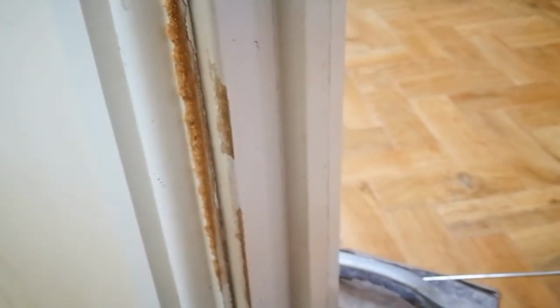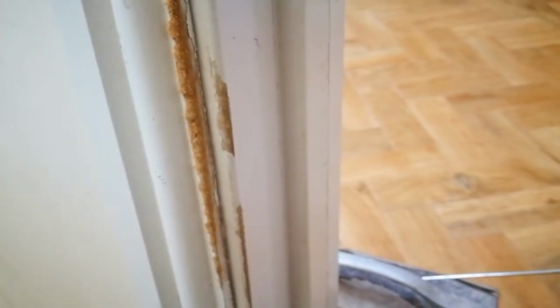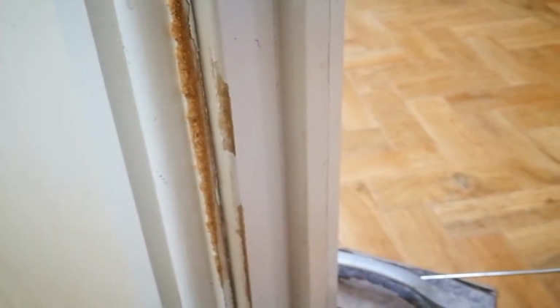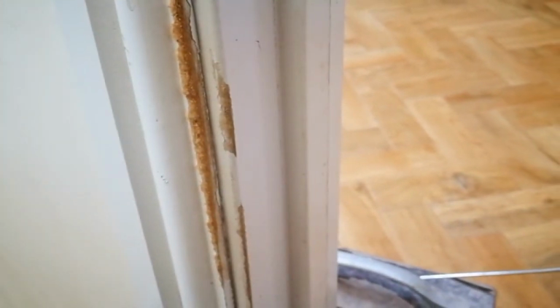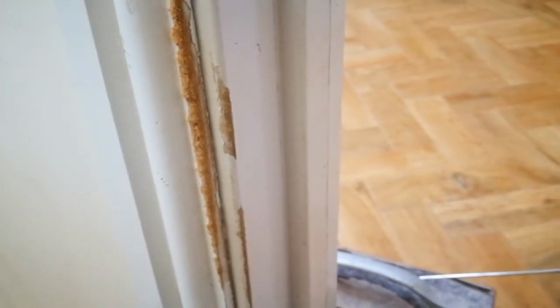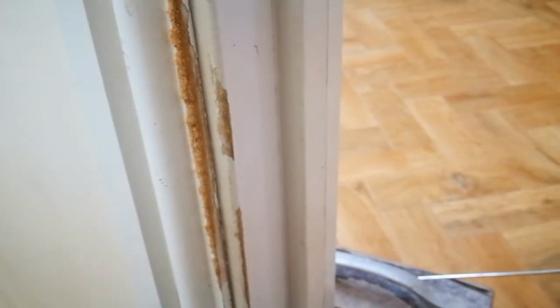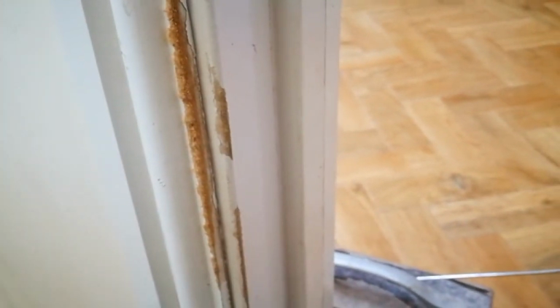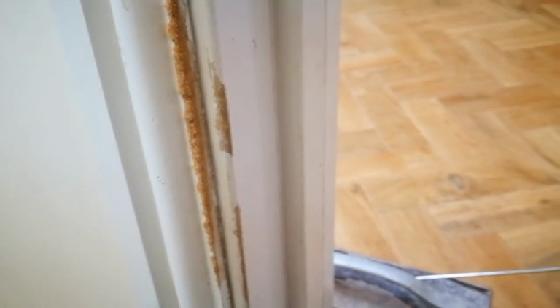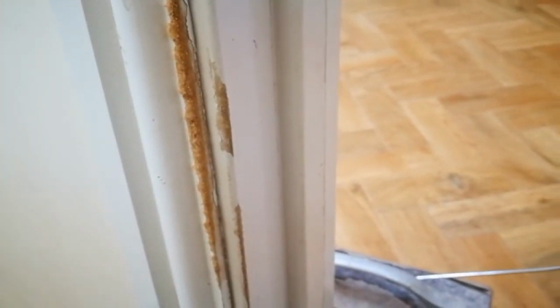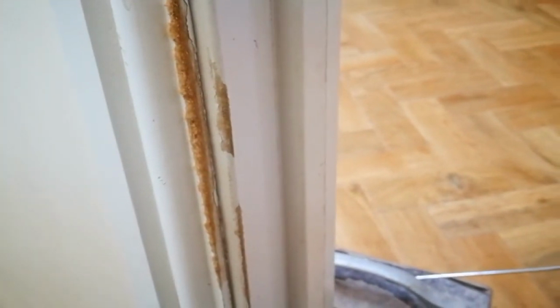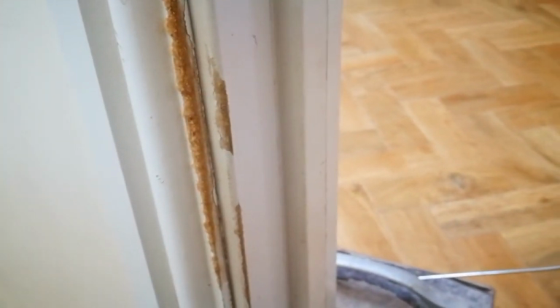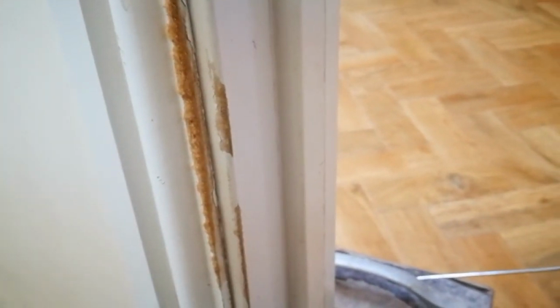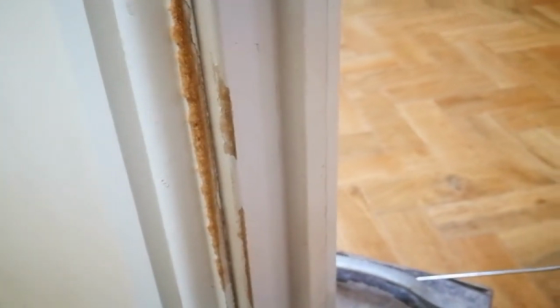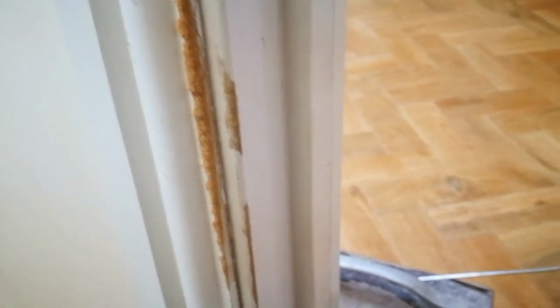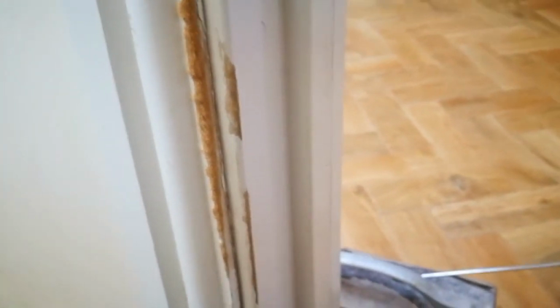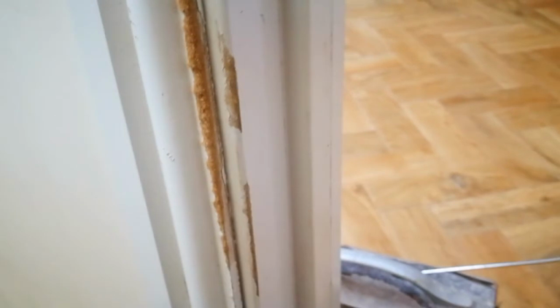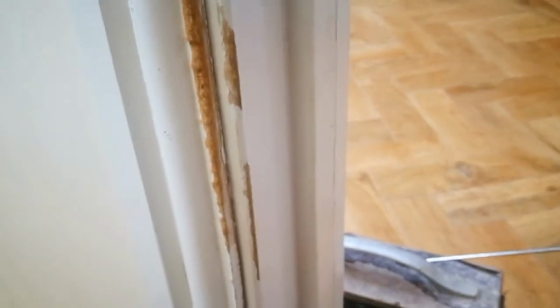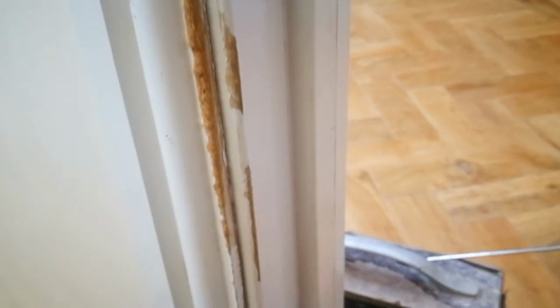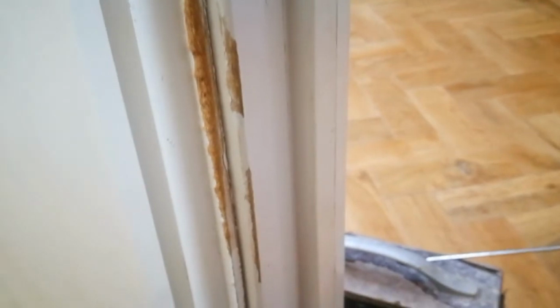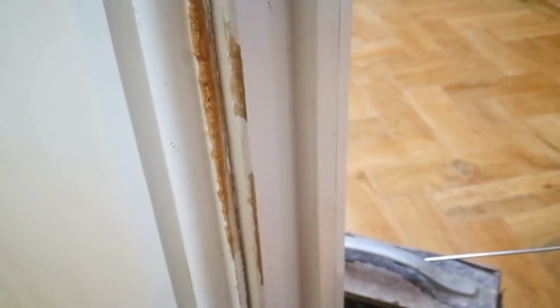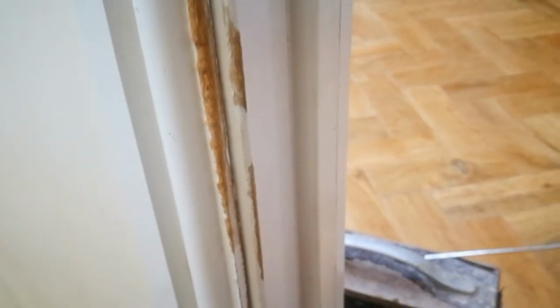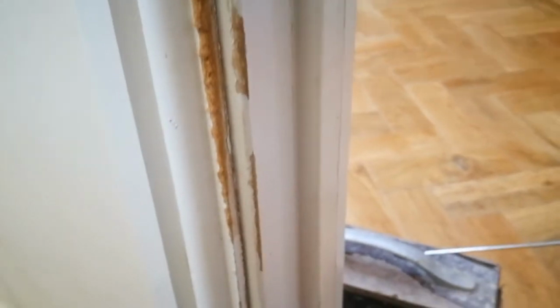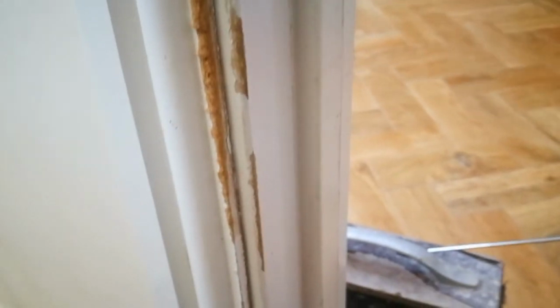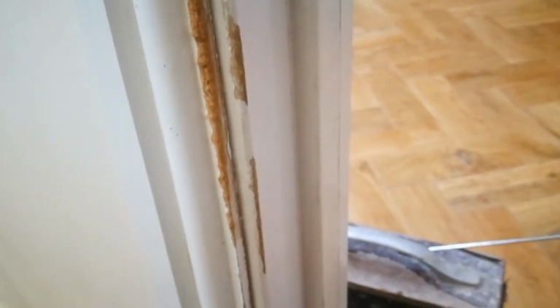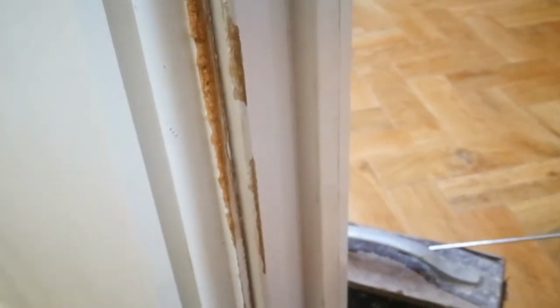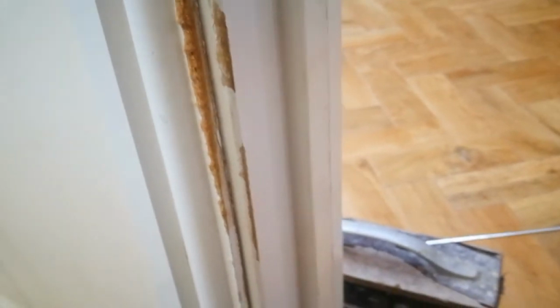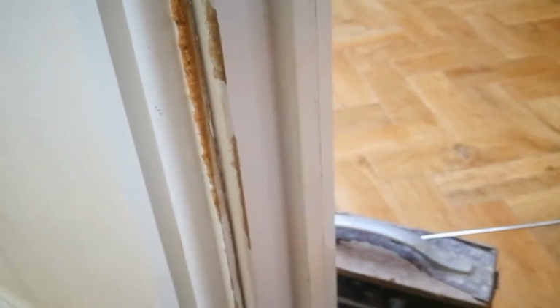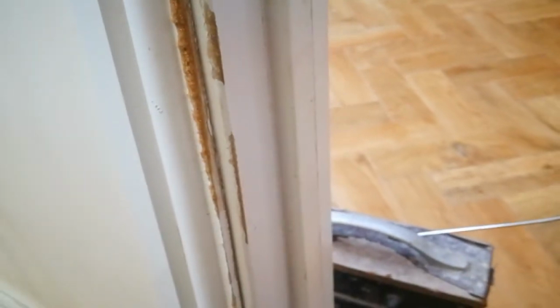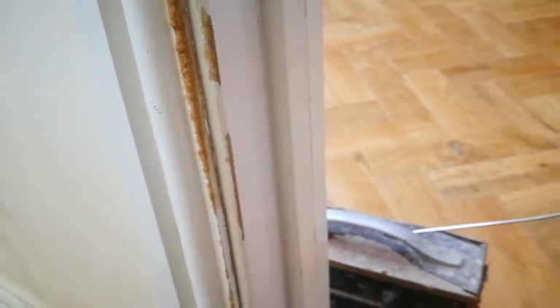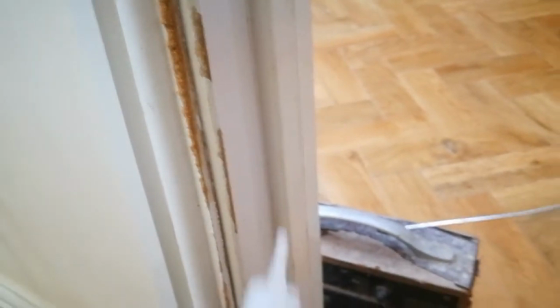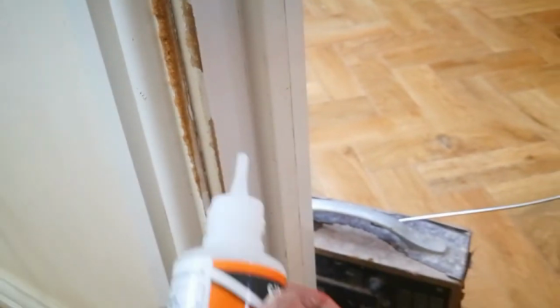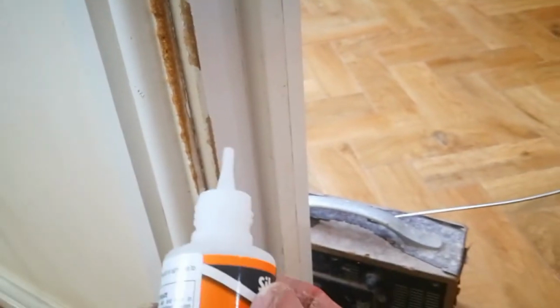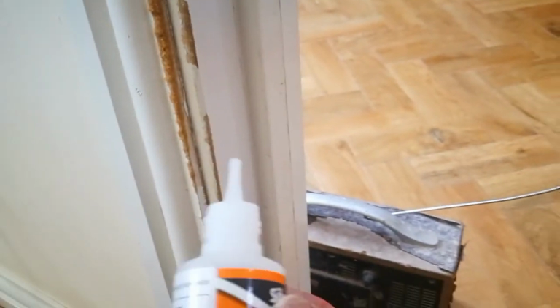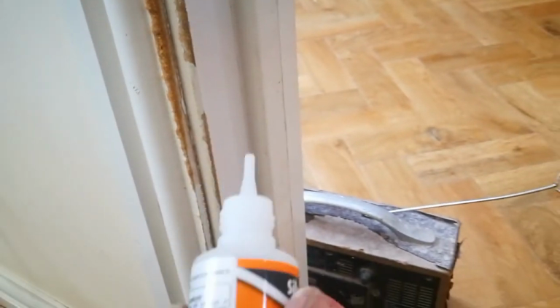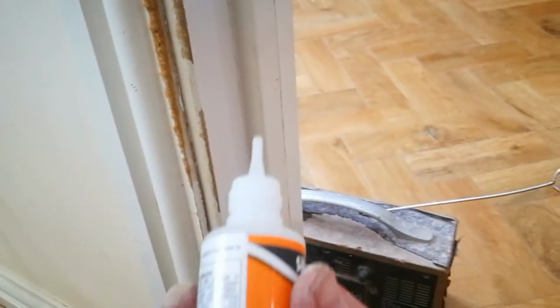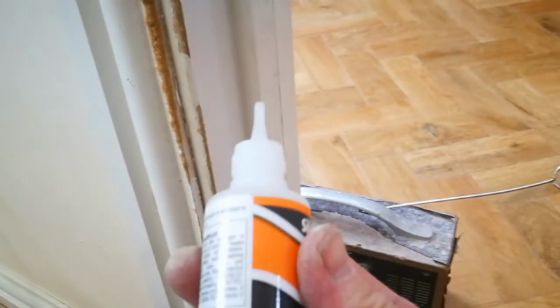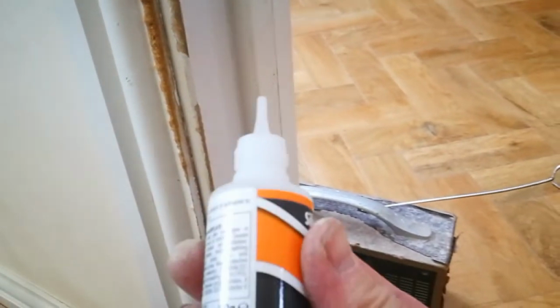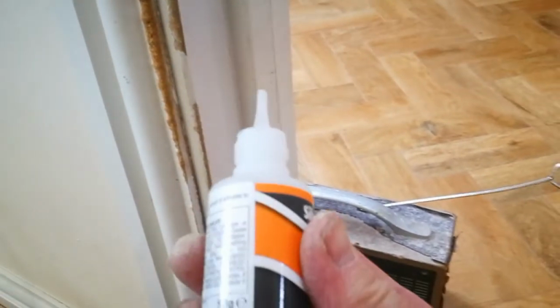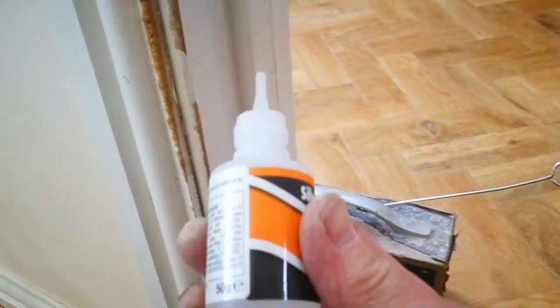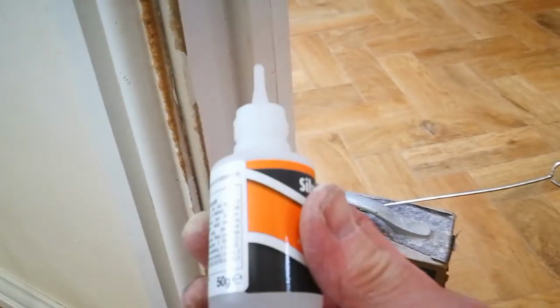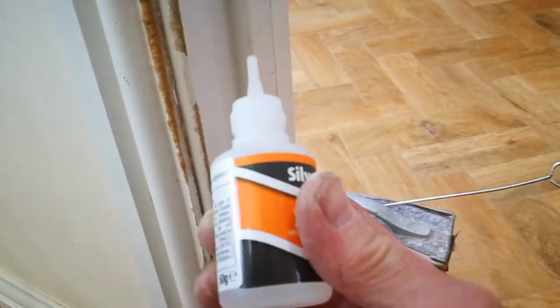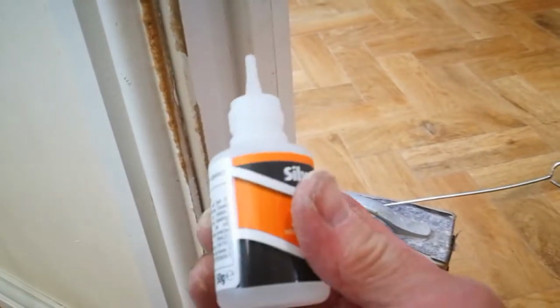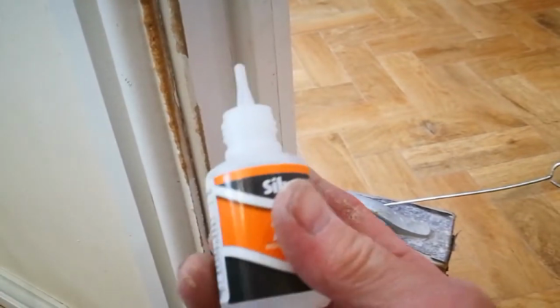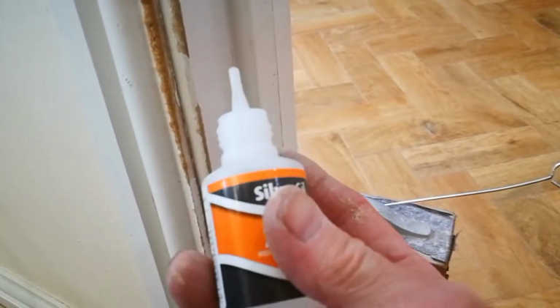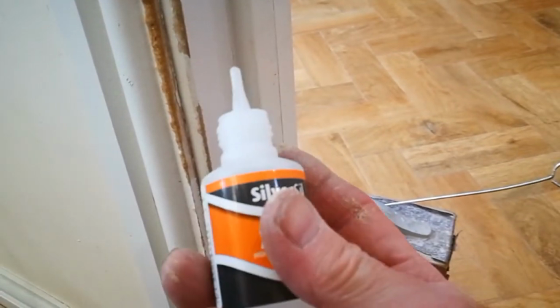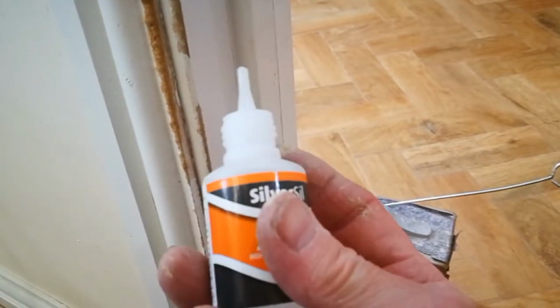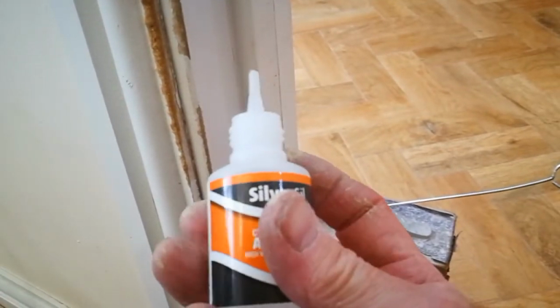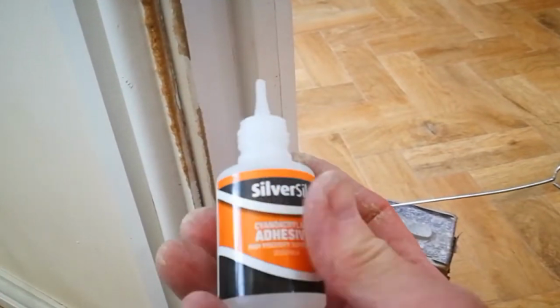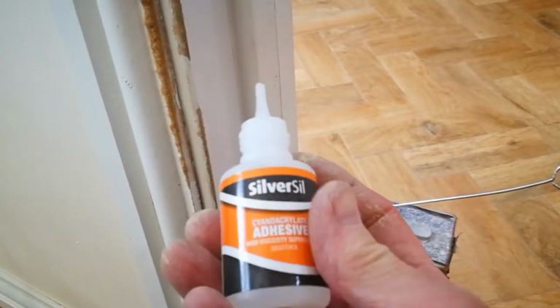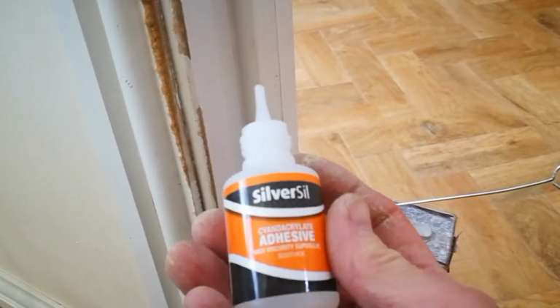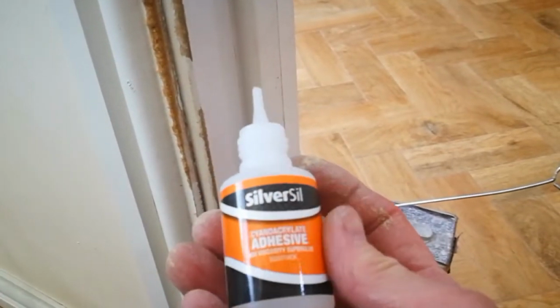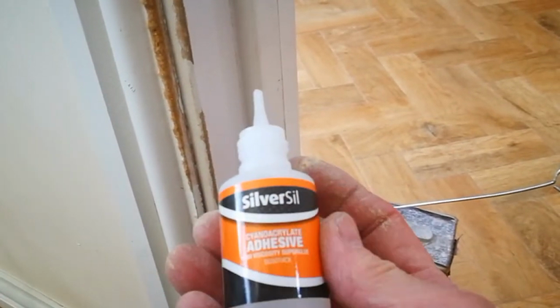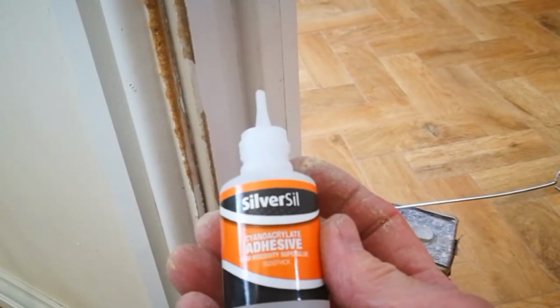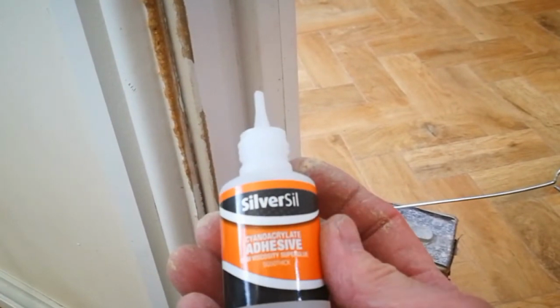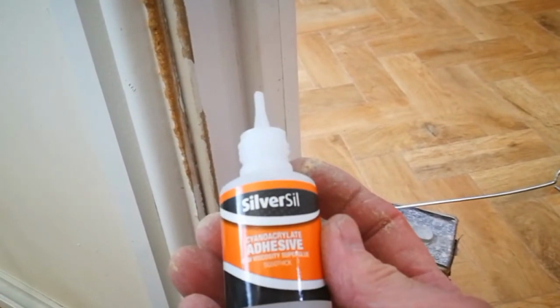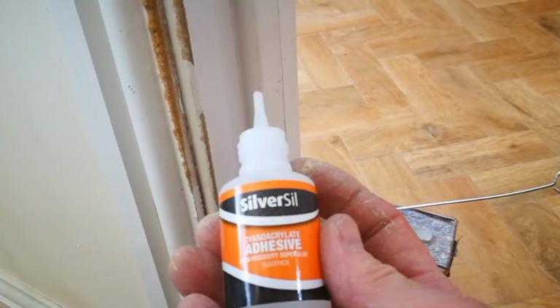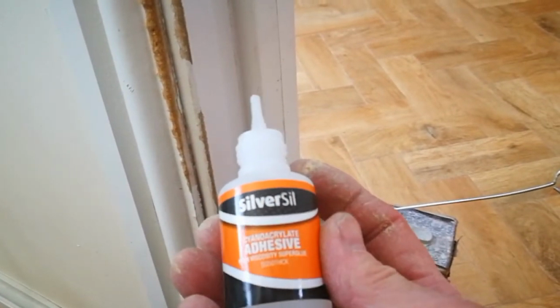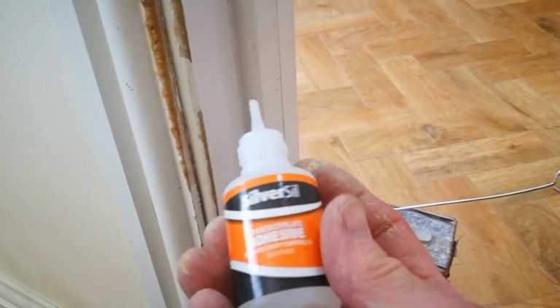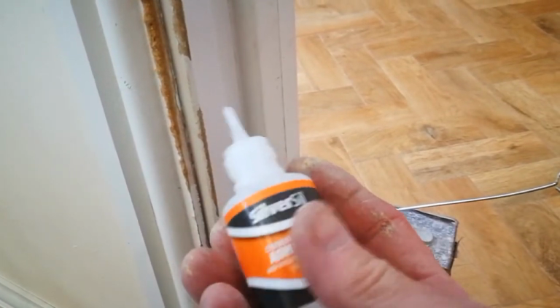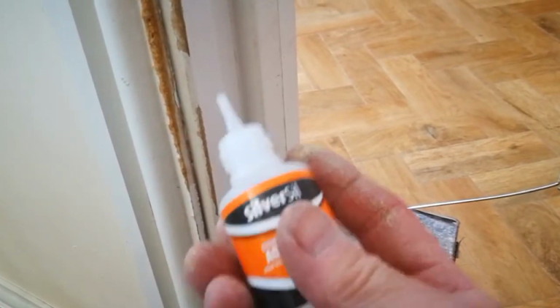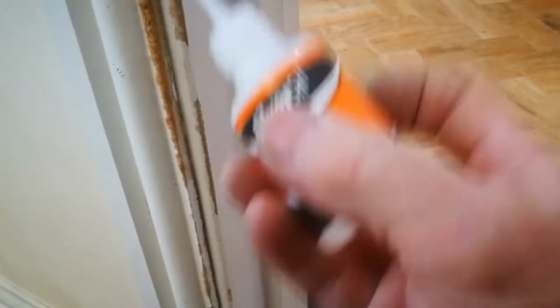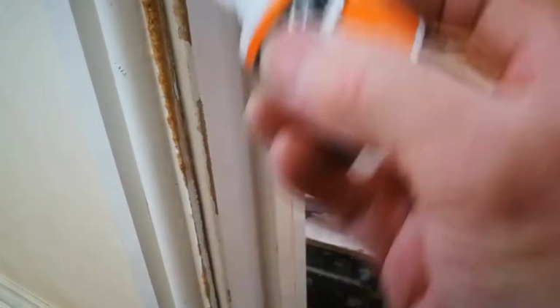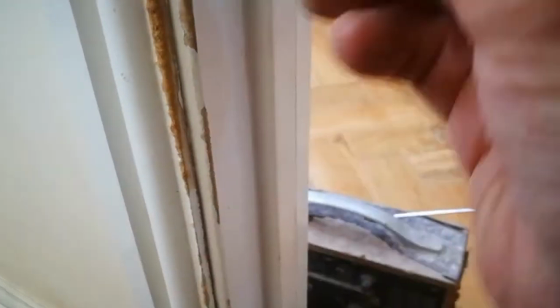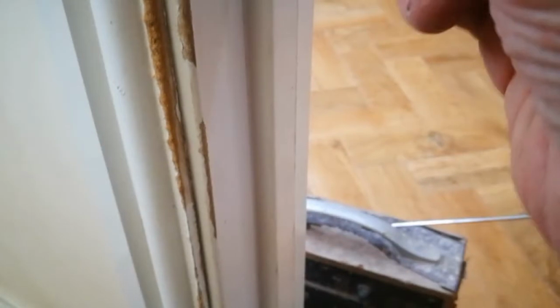Well, you could chop it out and replace it, but one of the easier things to do is to put some superglue on it.